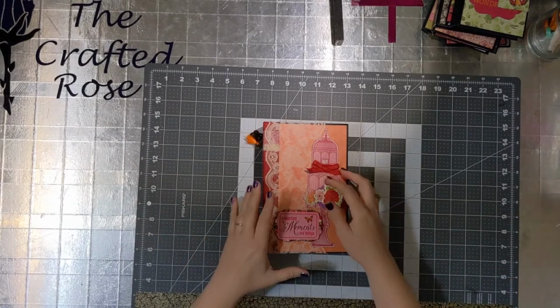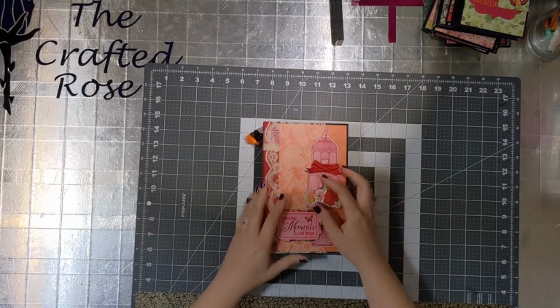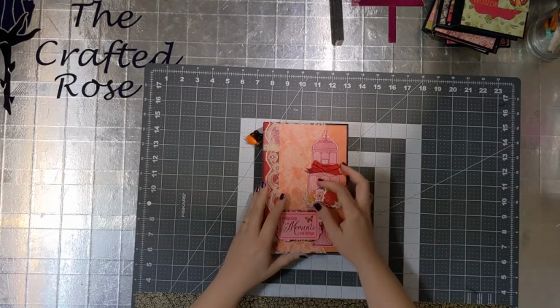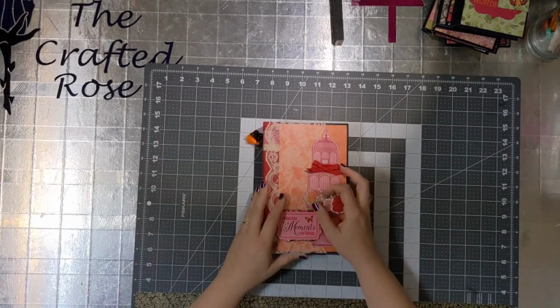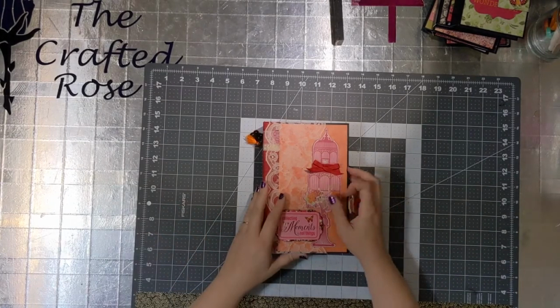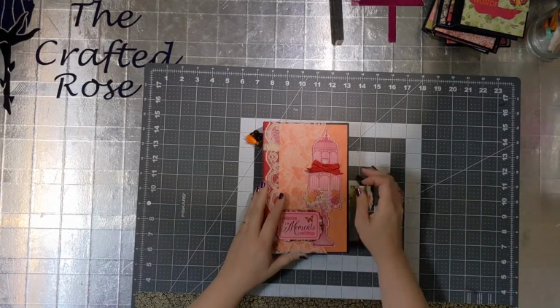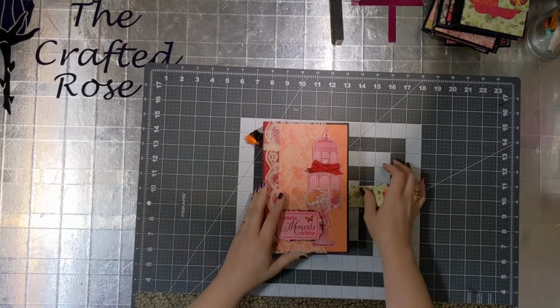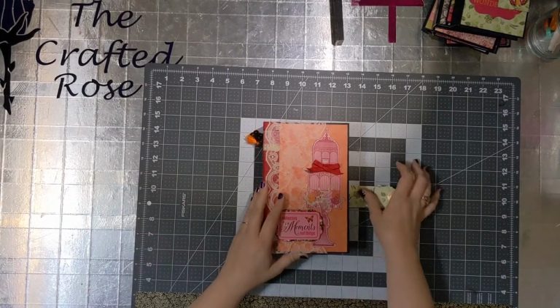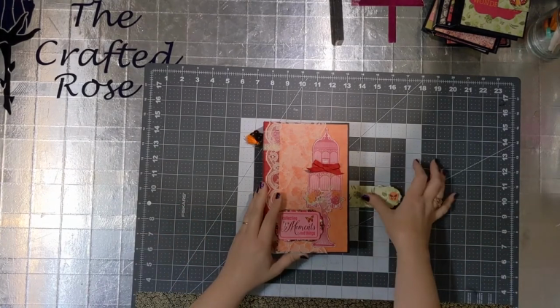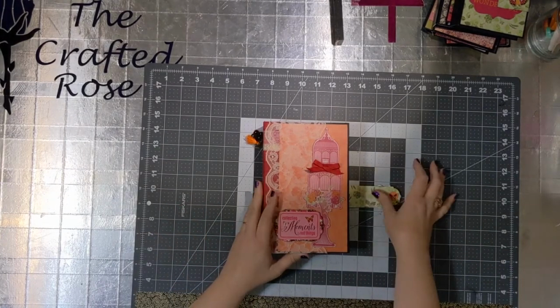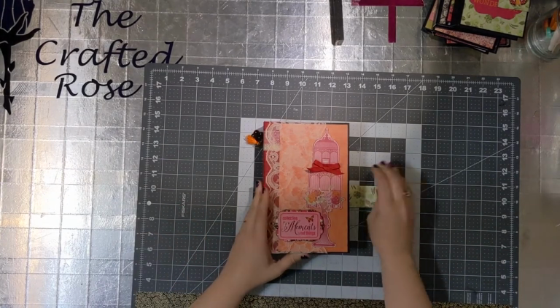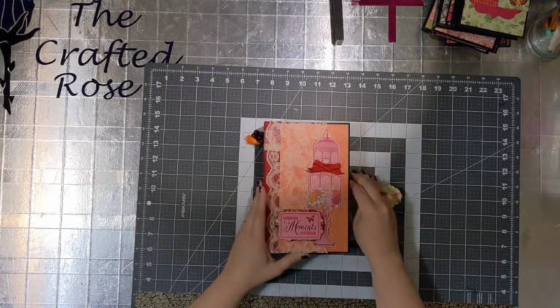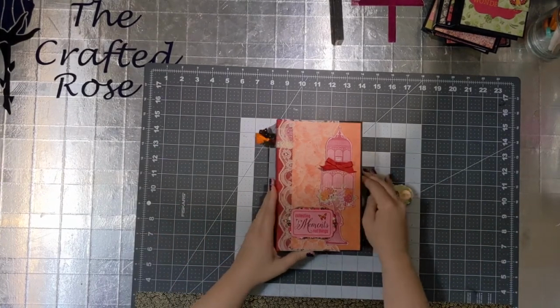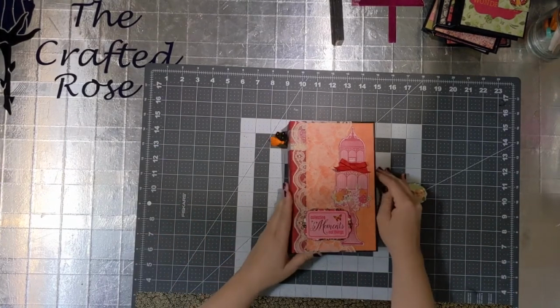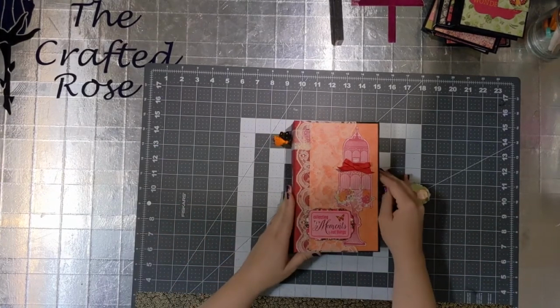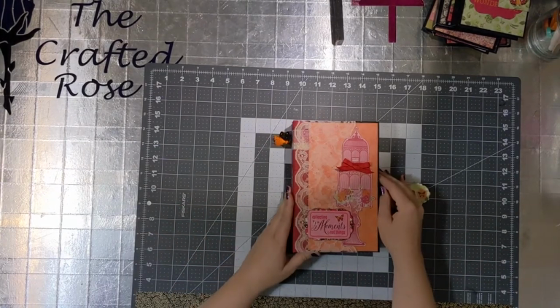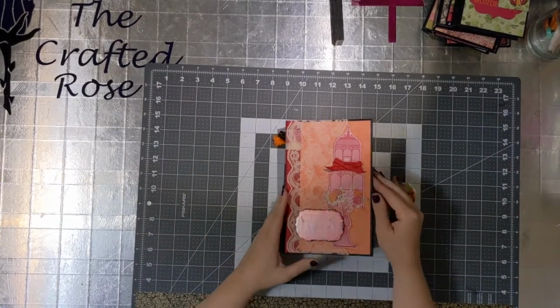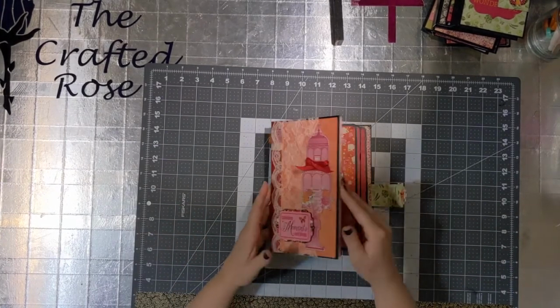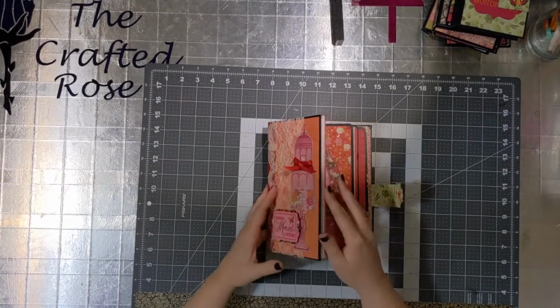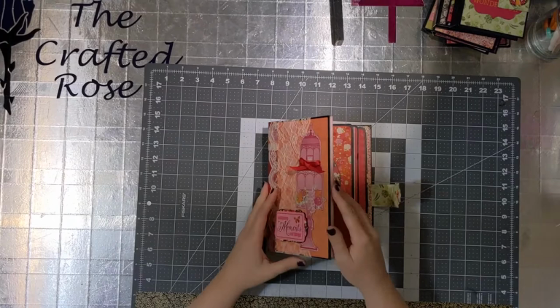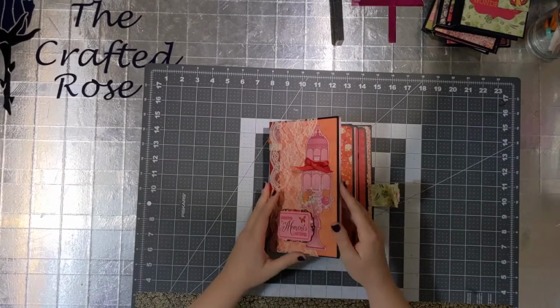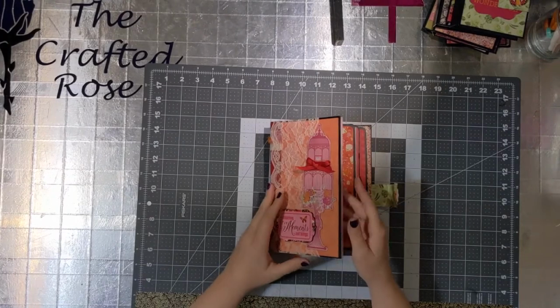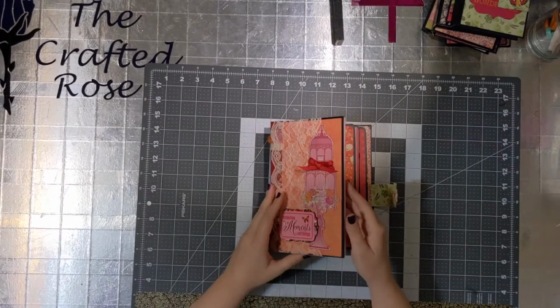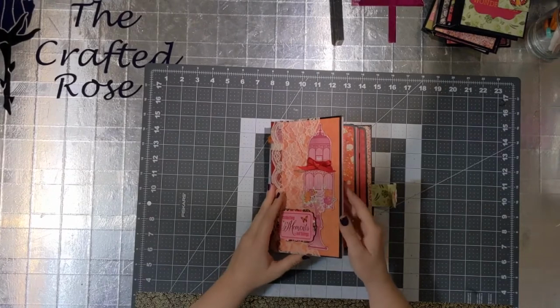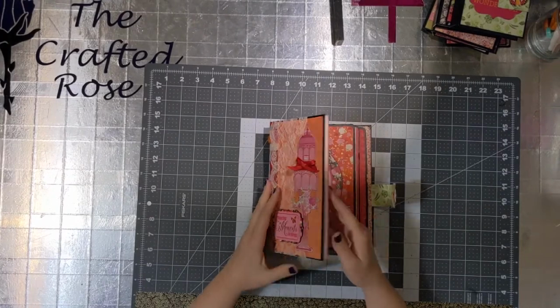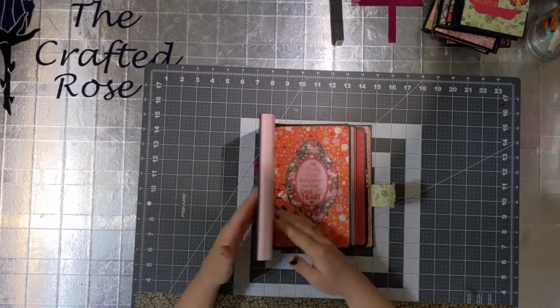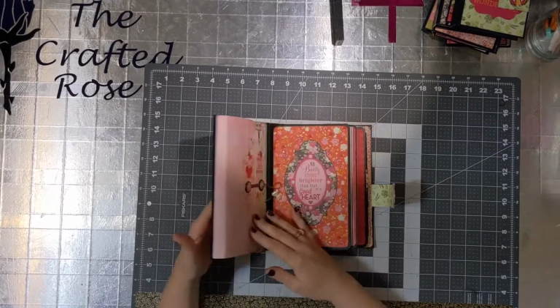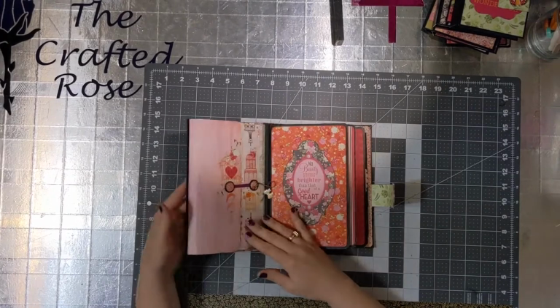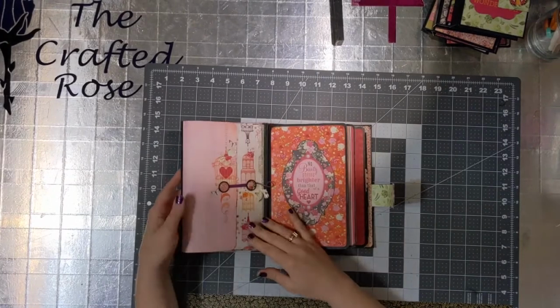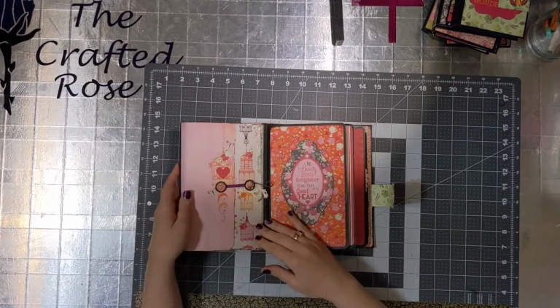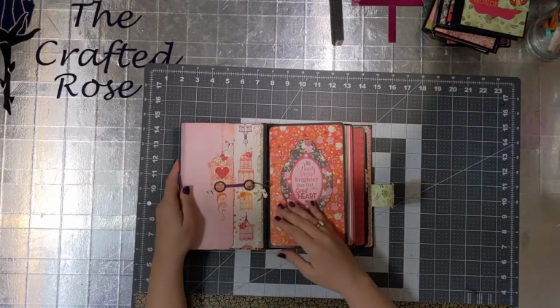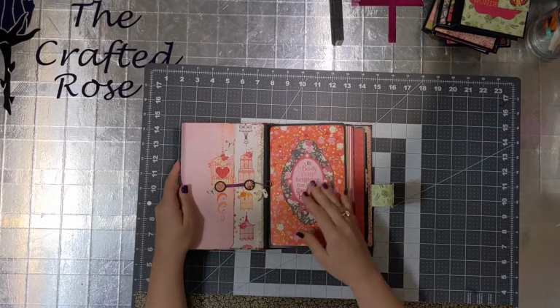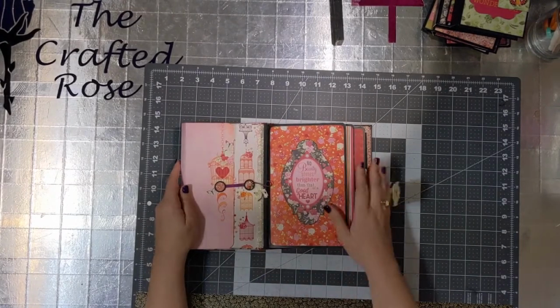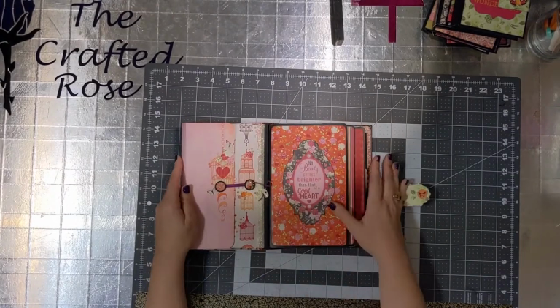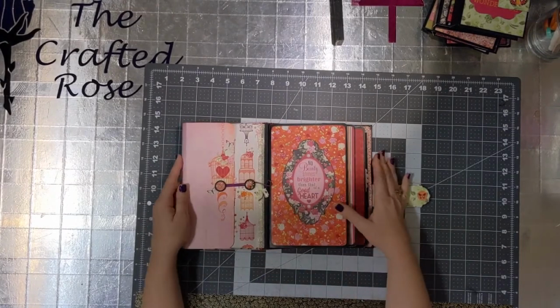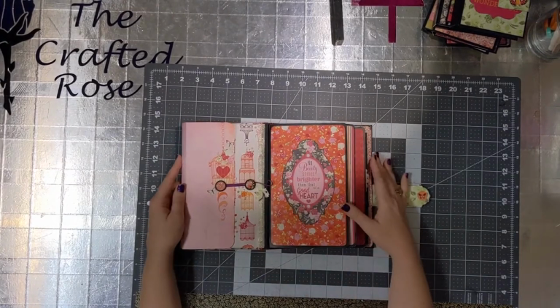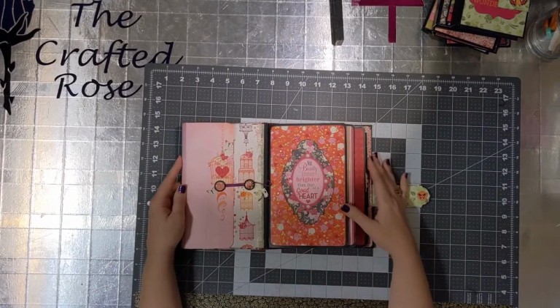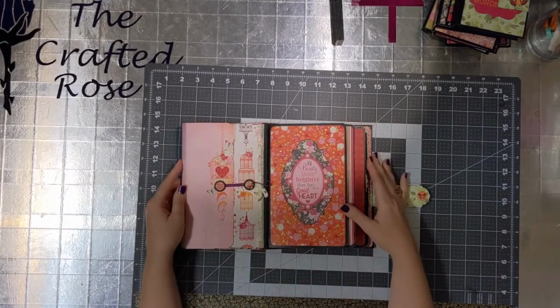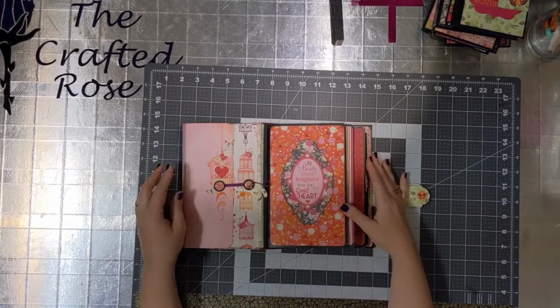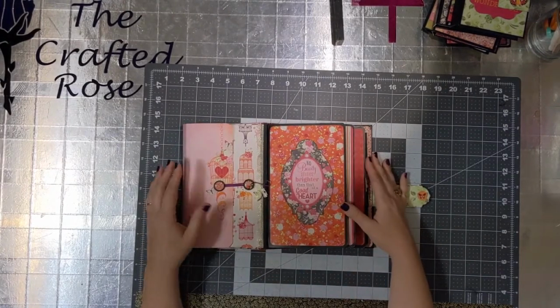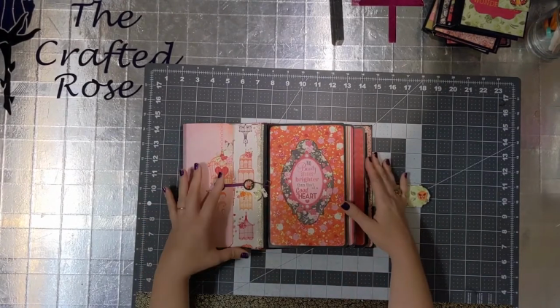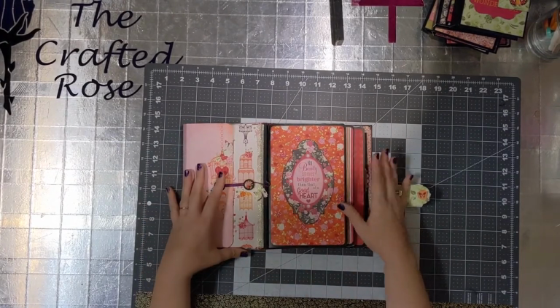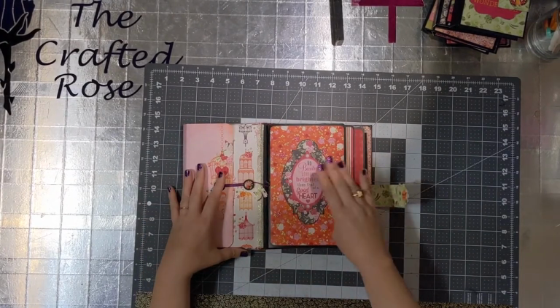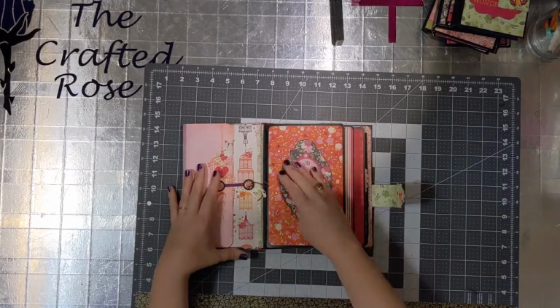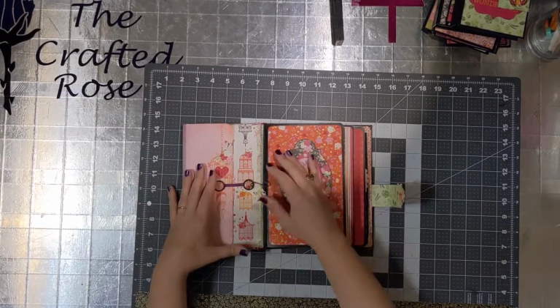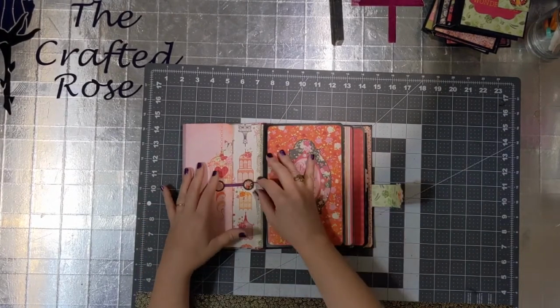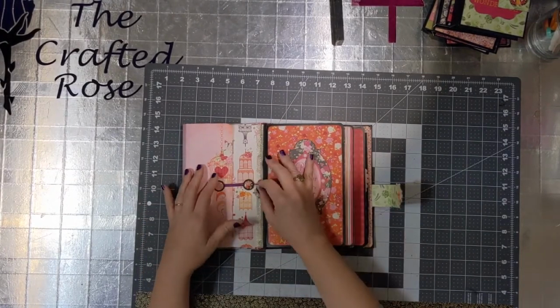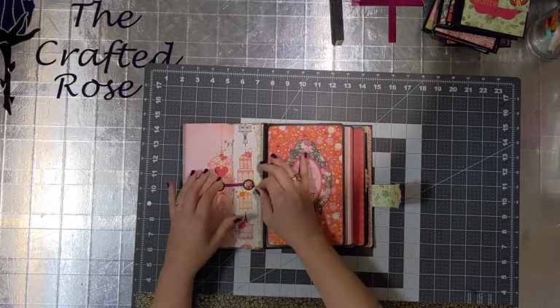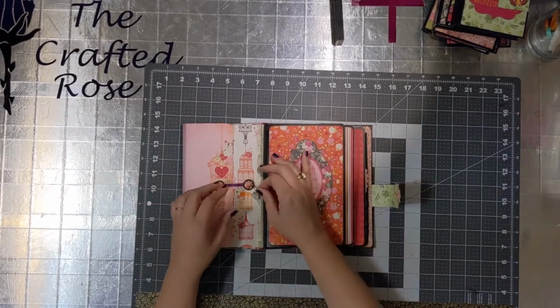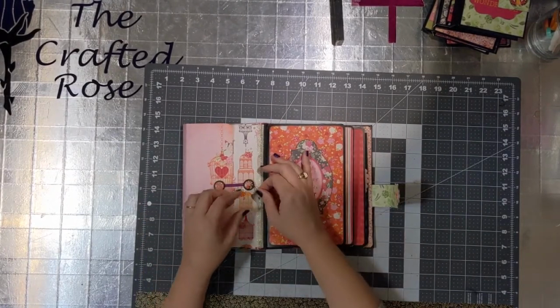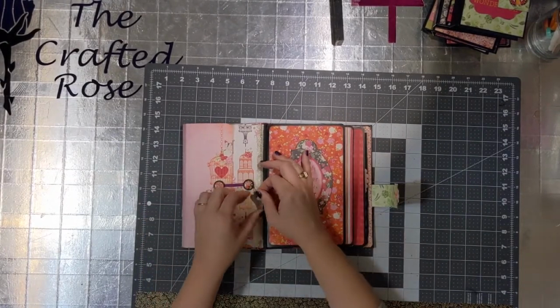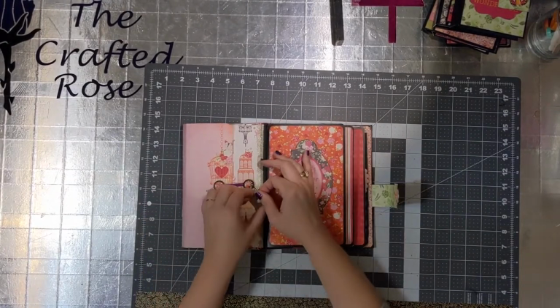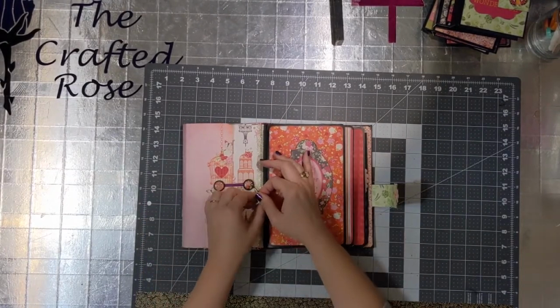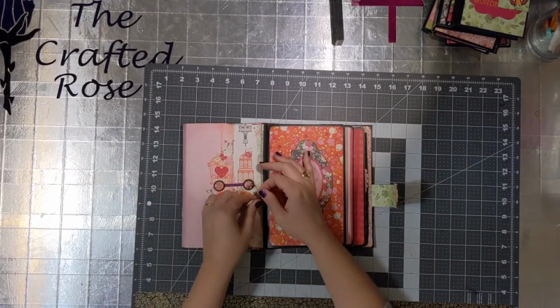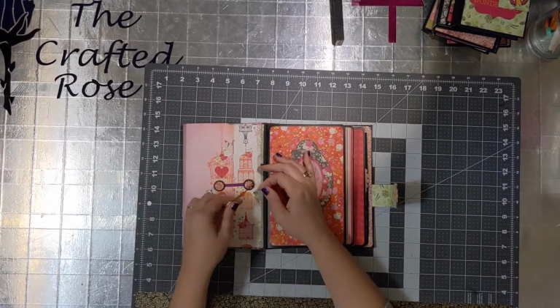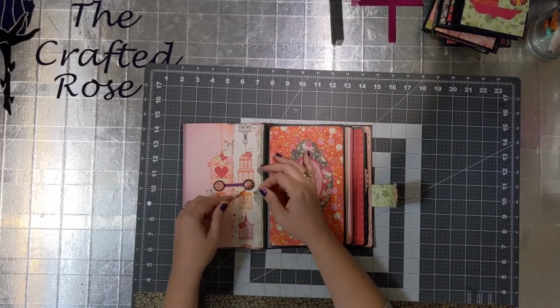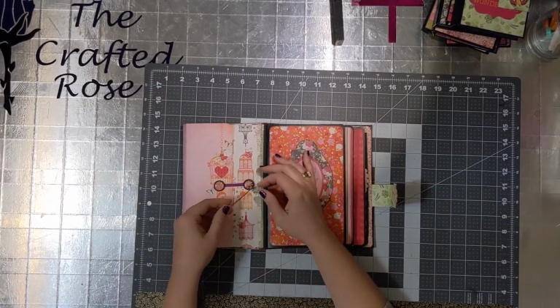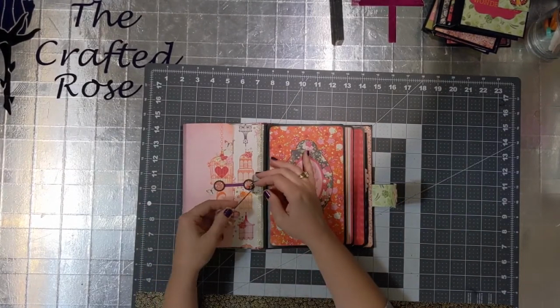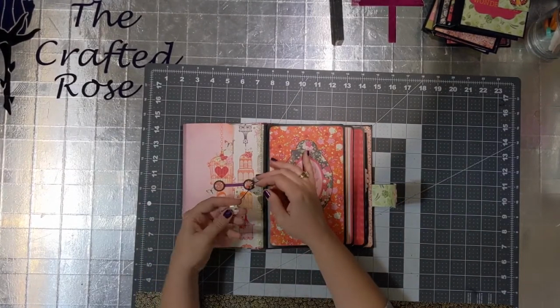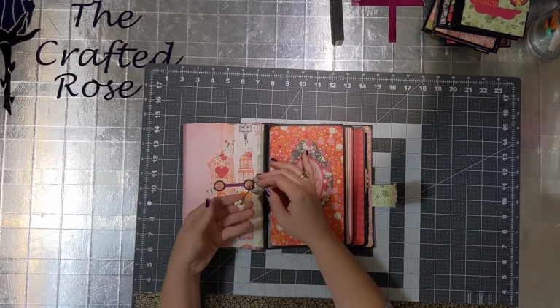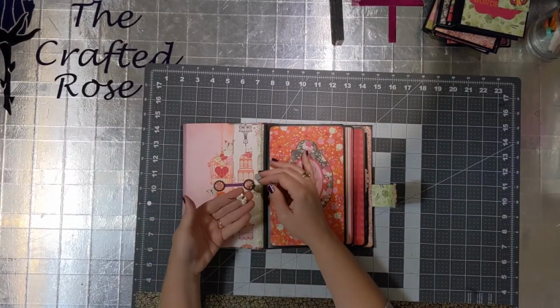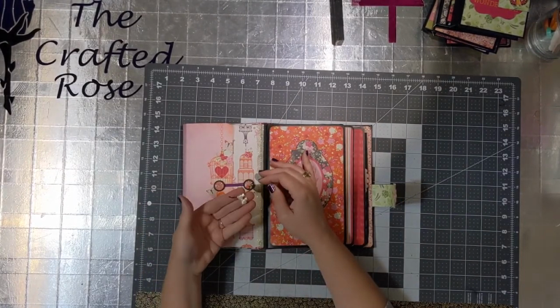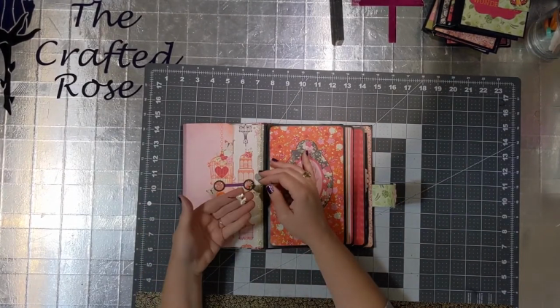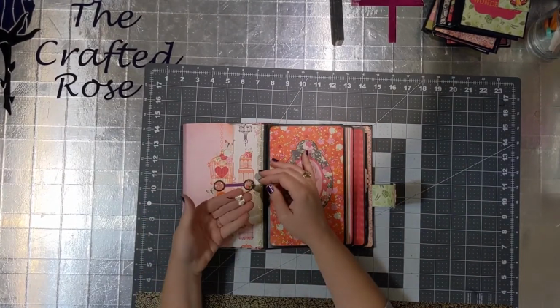It's made out of that paper, some cardstock, chipboard, glue, tape, brads, buttons, and strings.